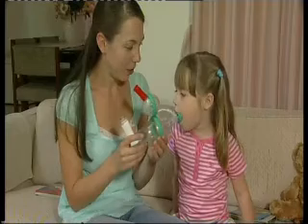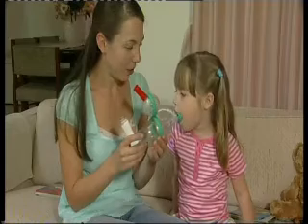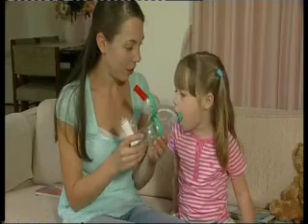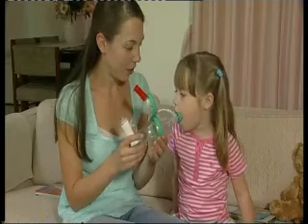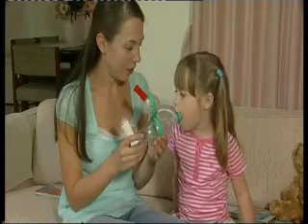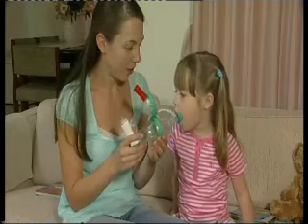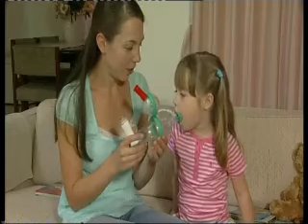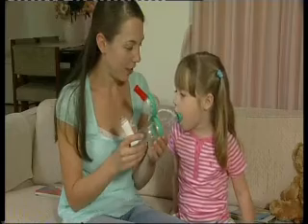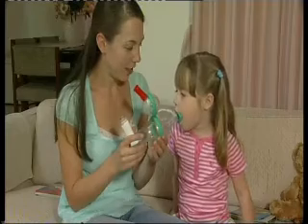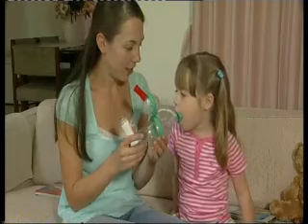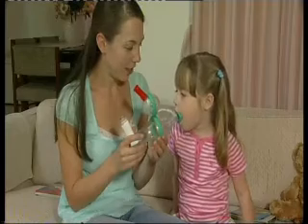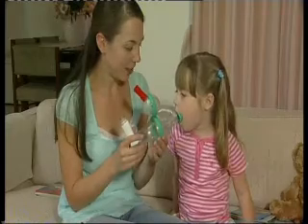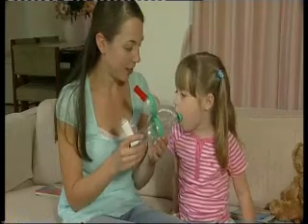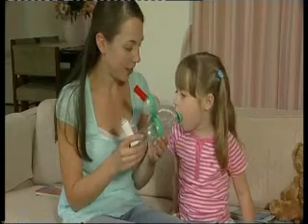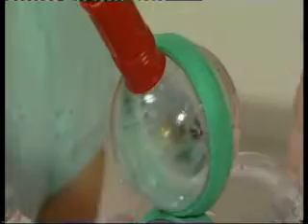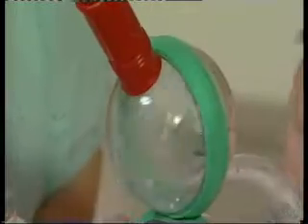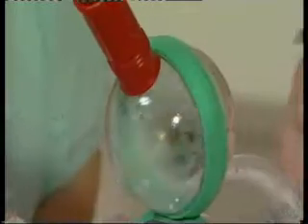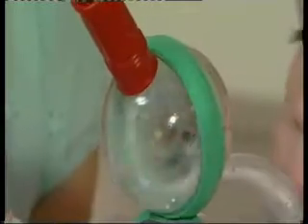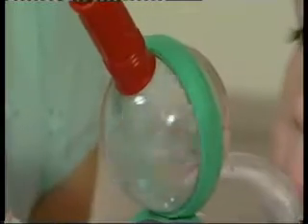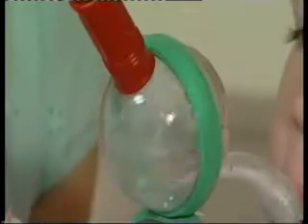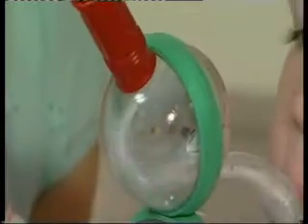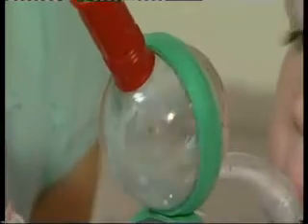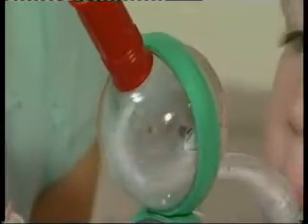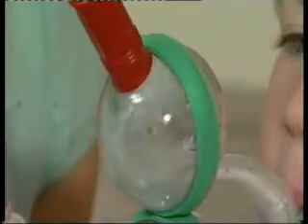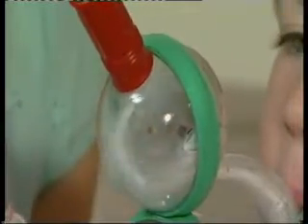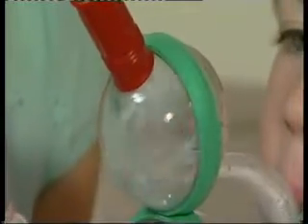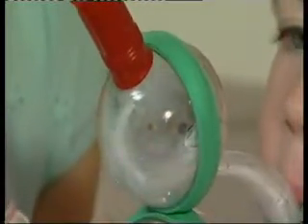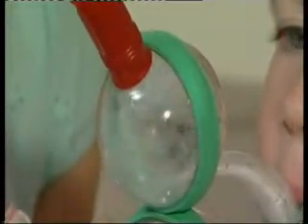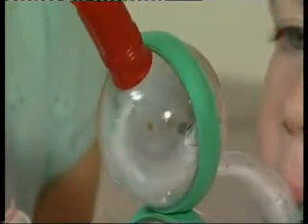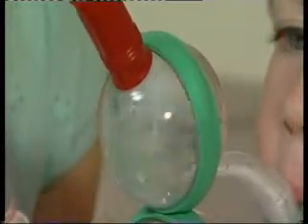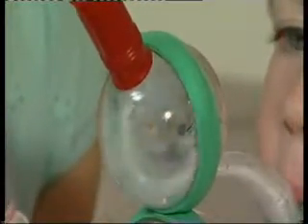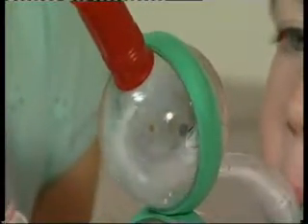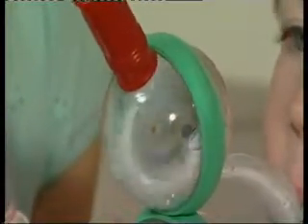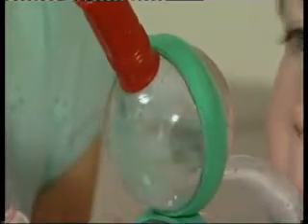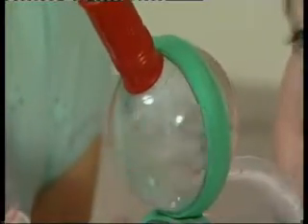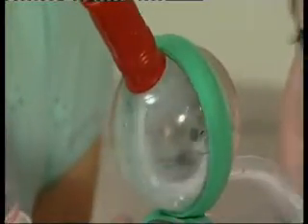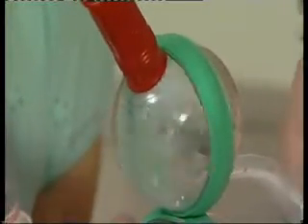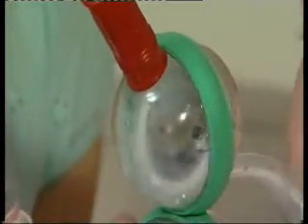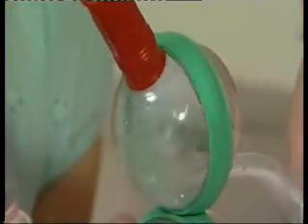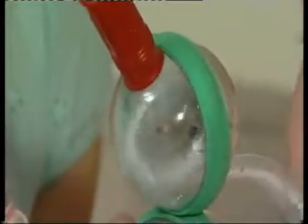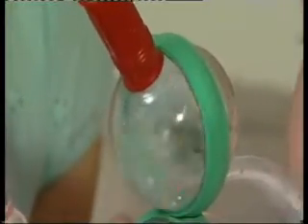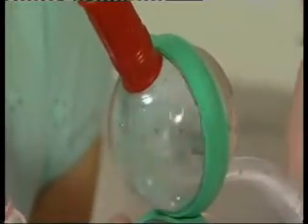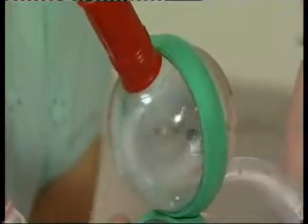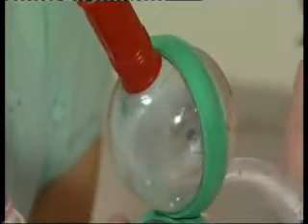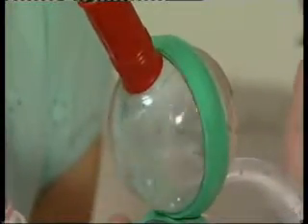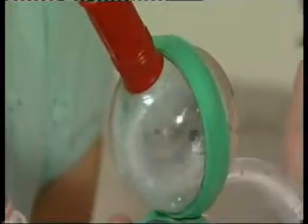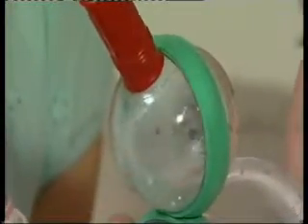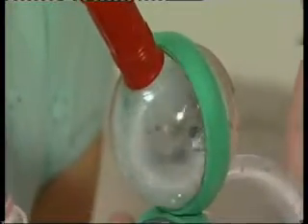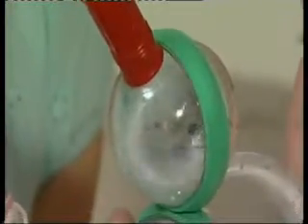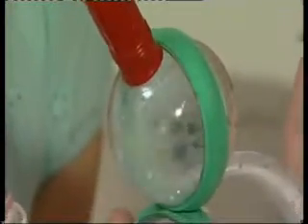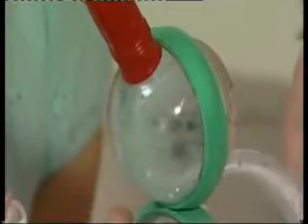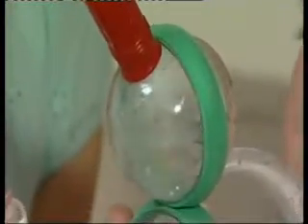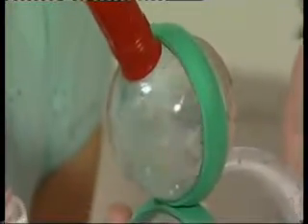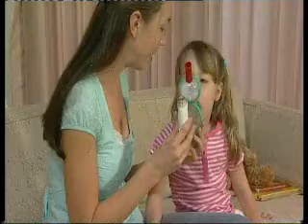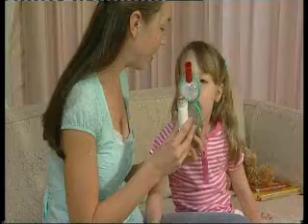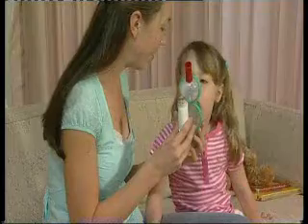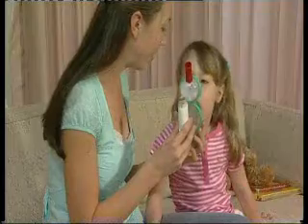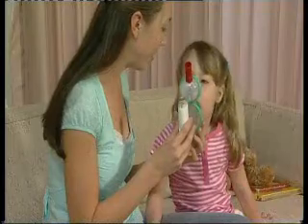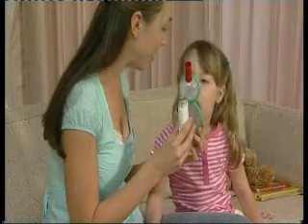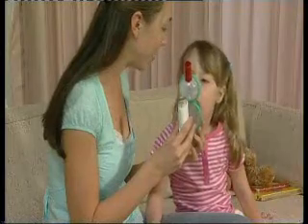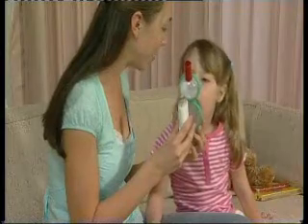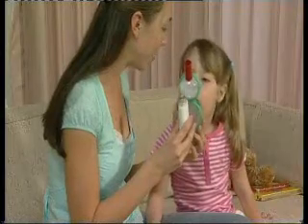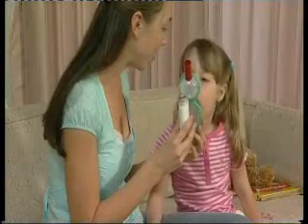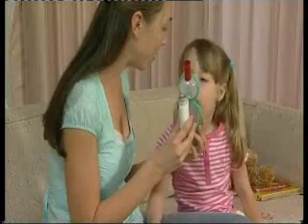Funhaler's unique colourful spinner and whistle provides a useful attraction, whilst encouraging your child to breathe correctly.